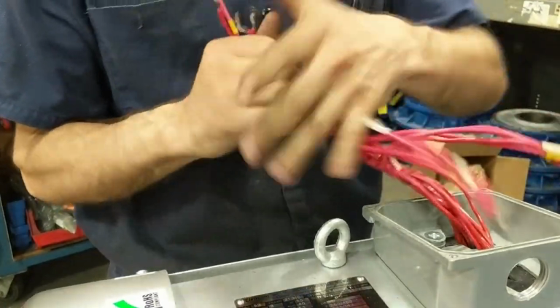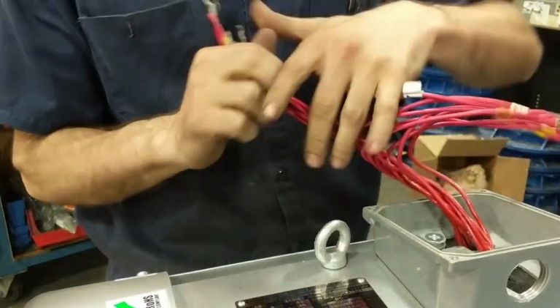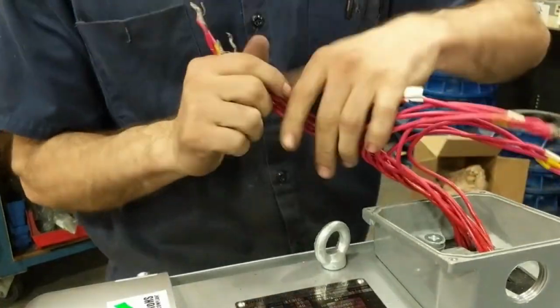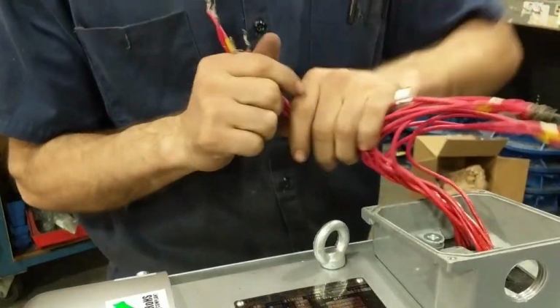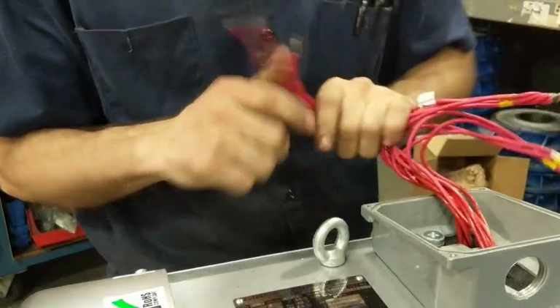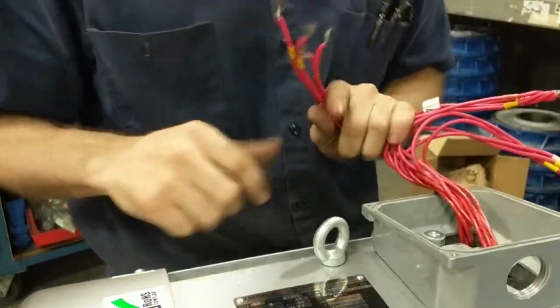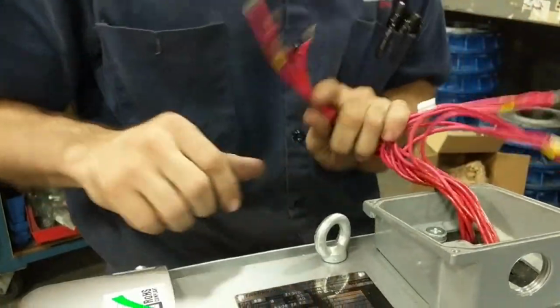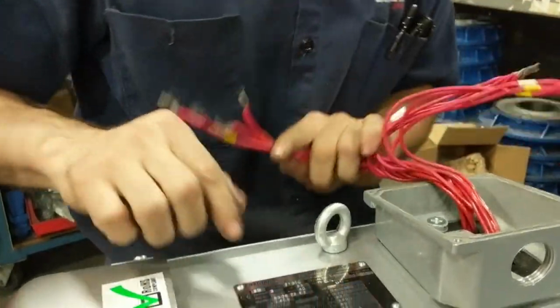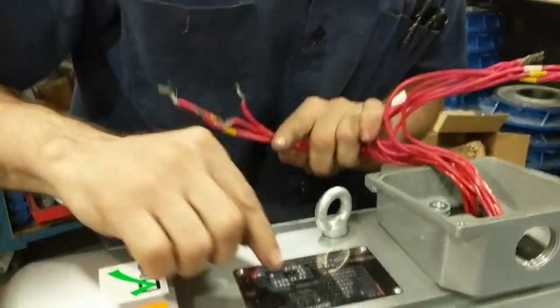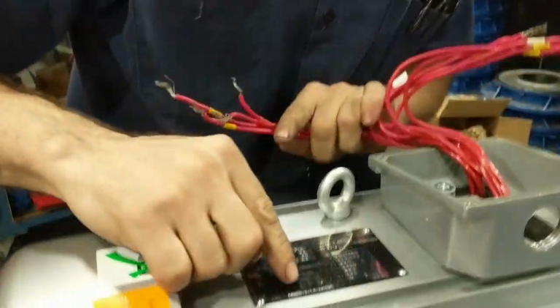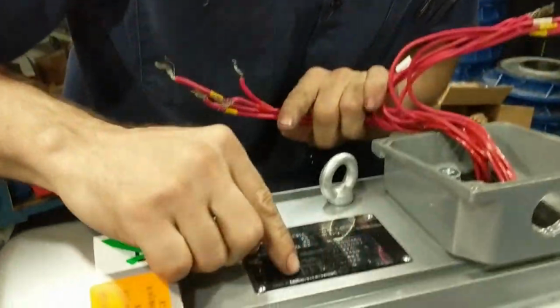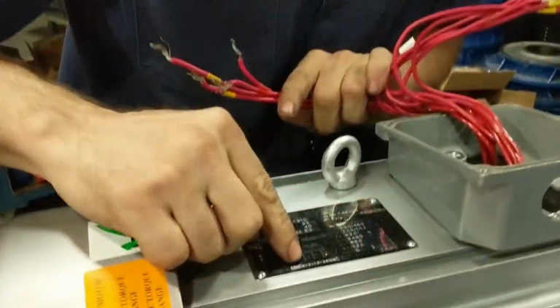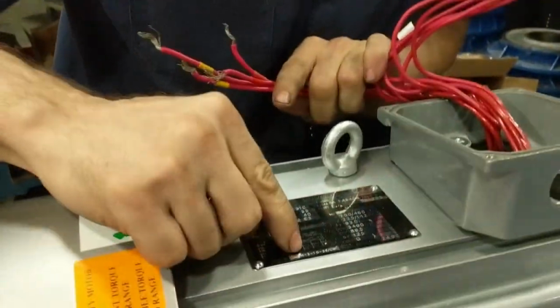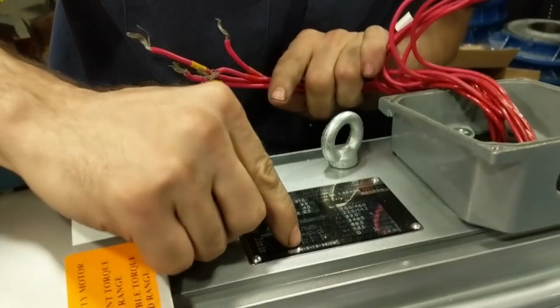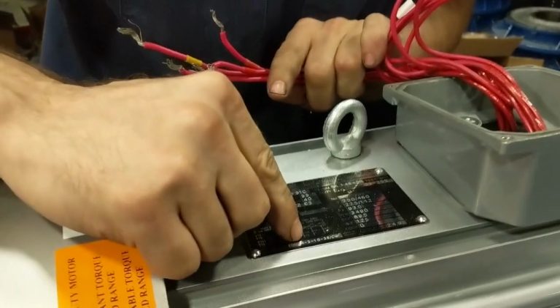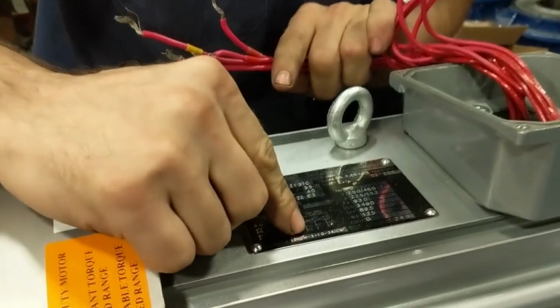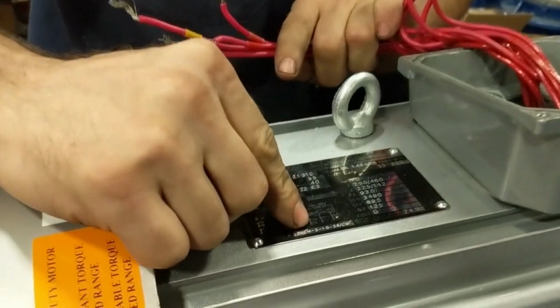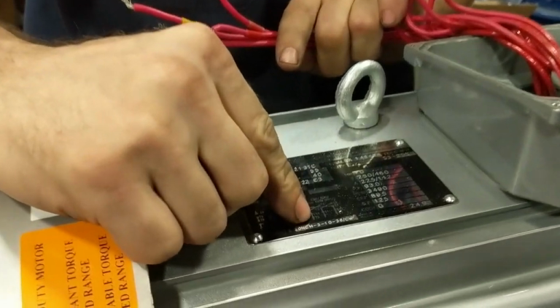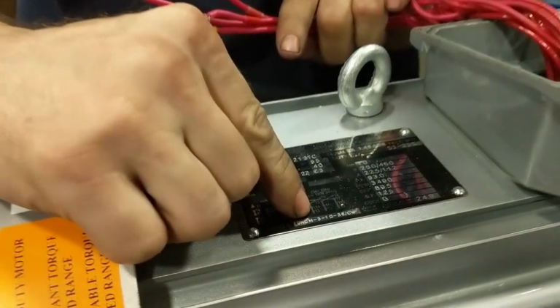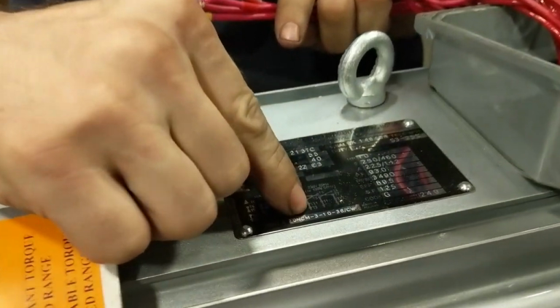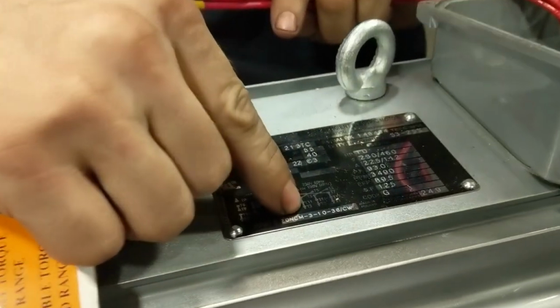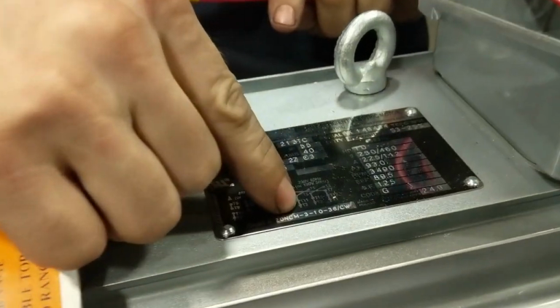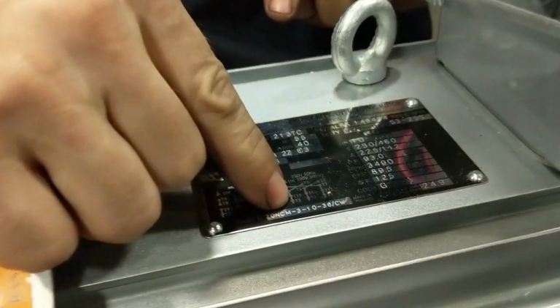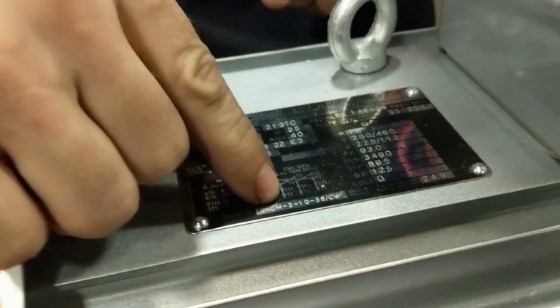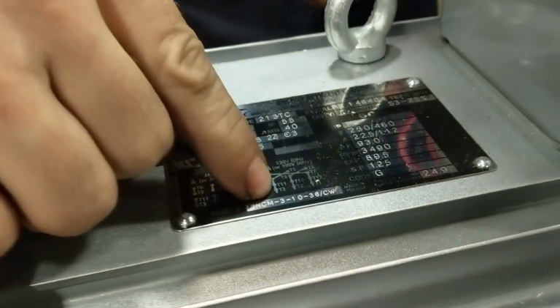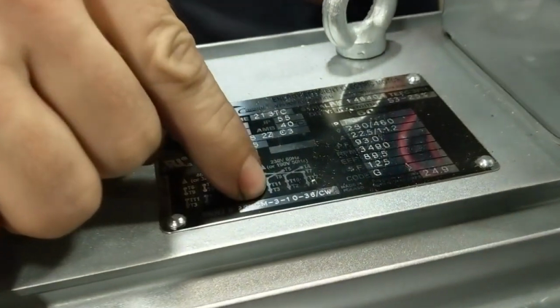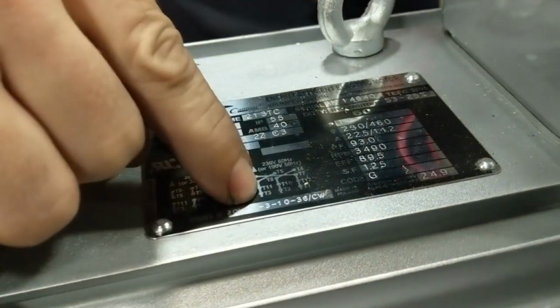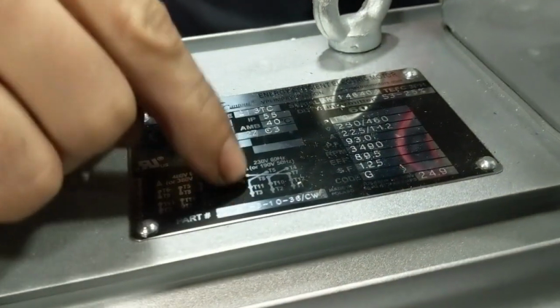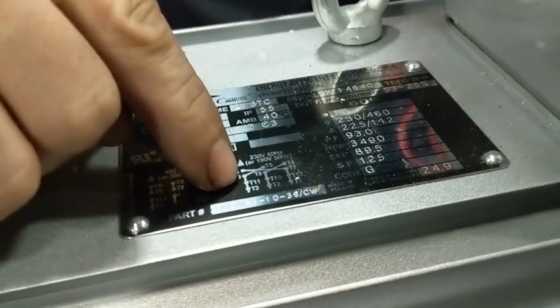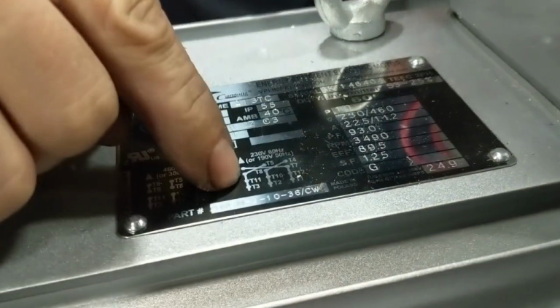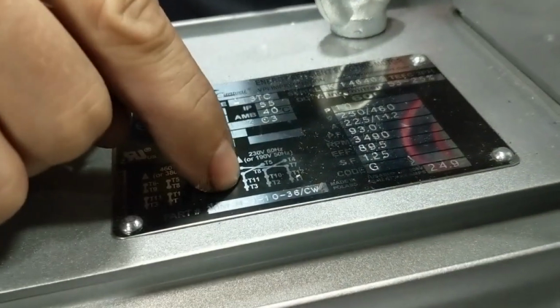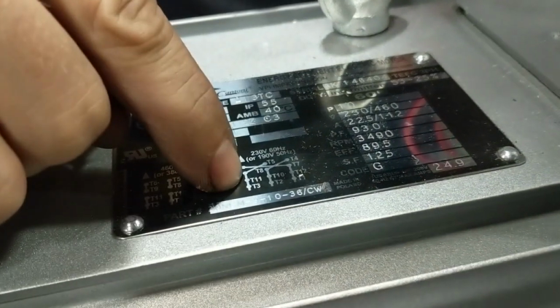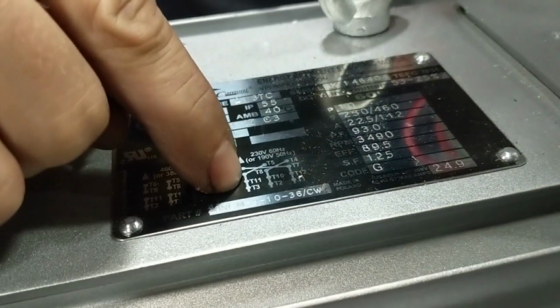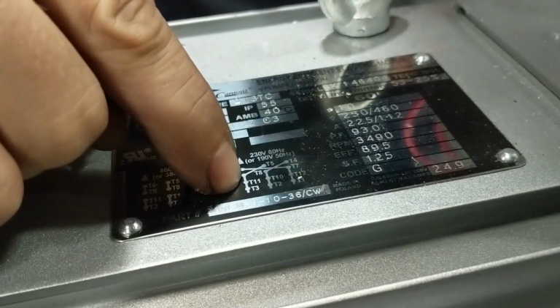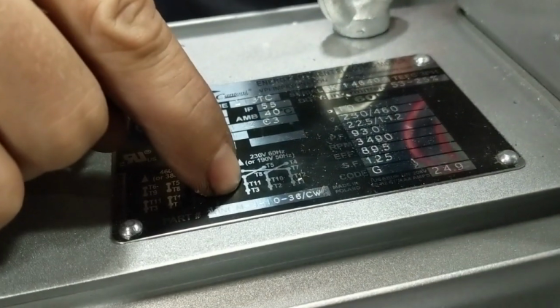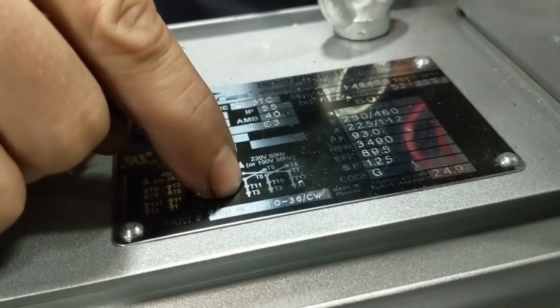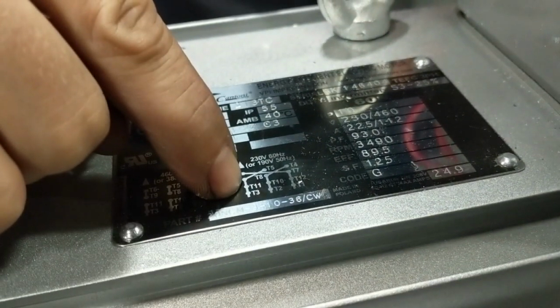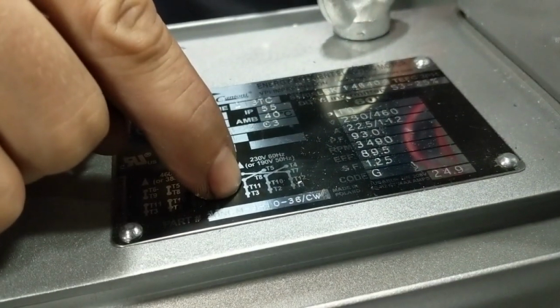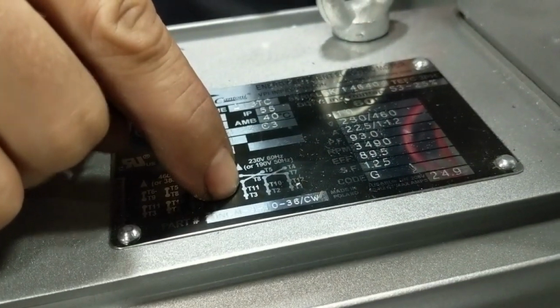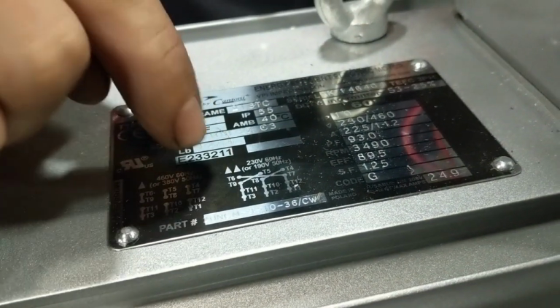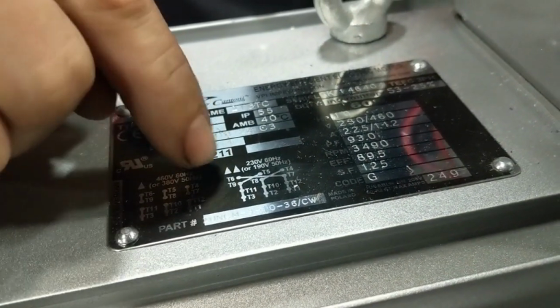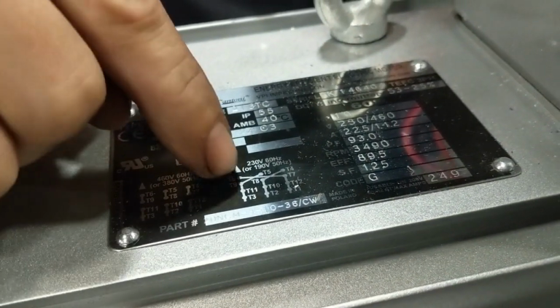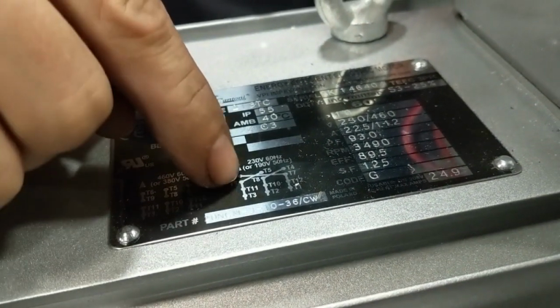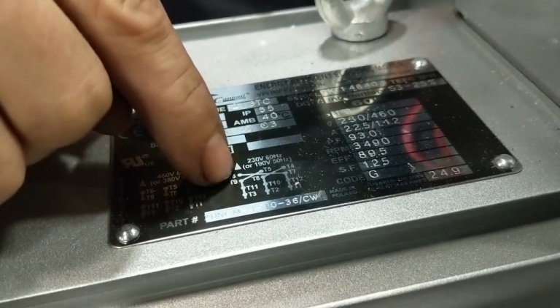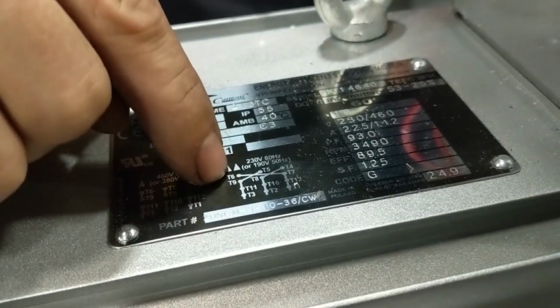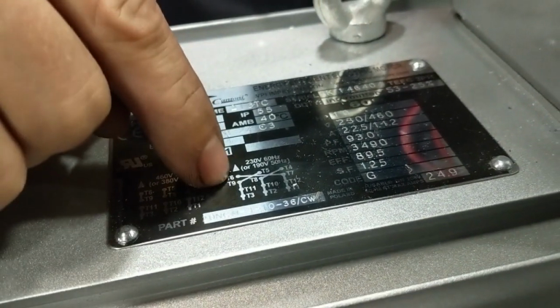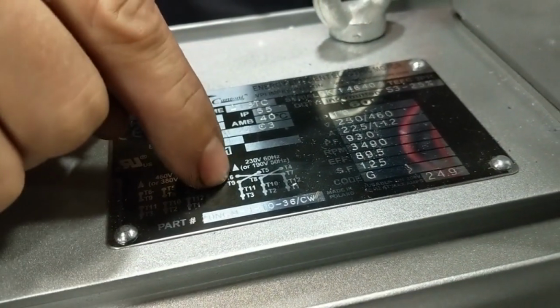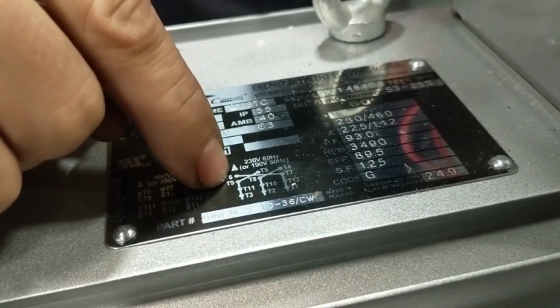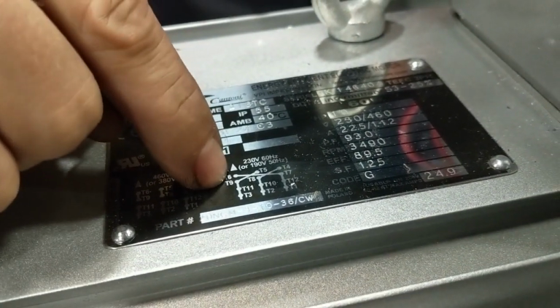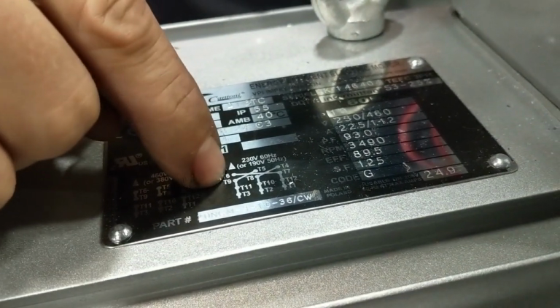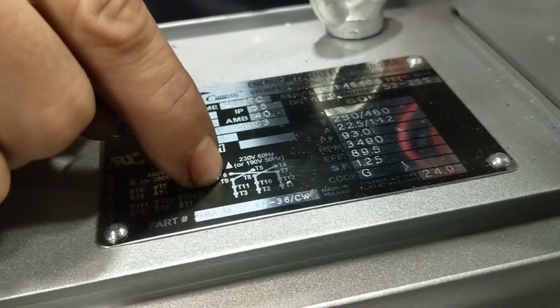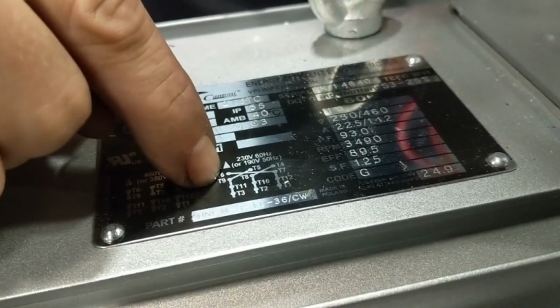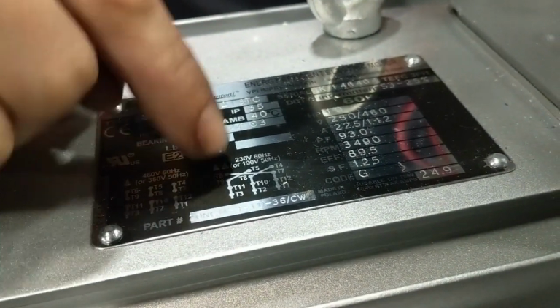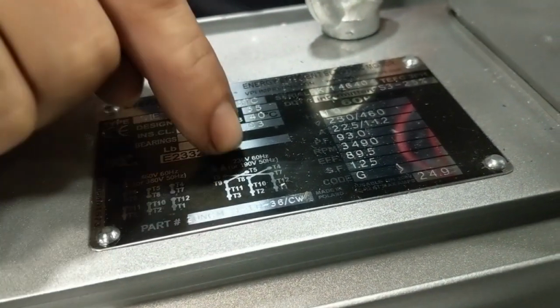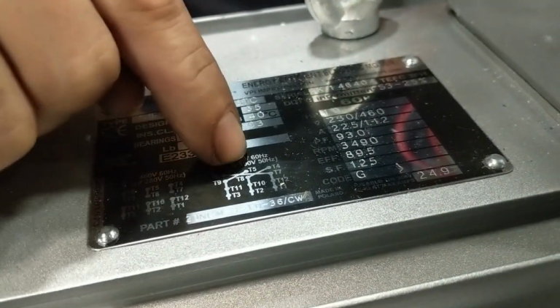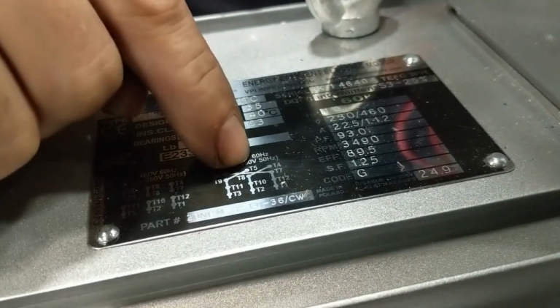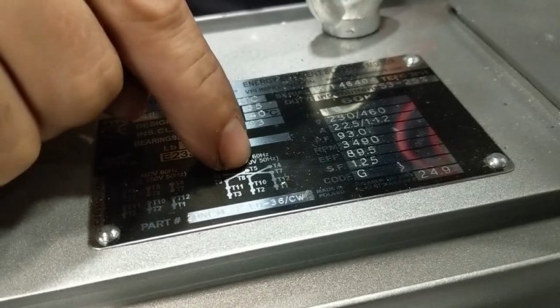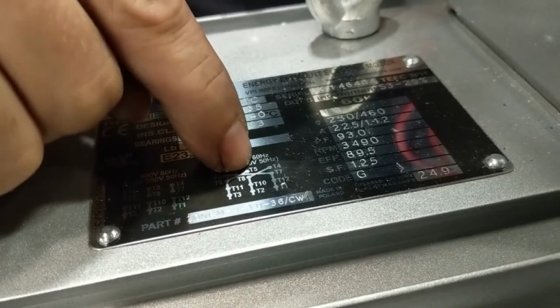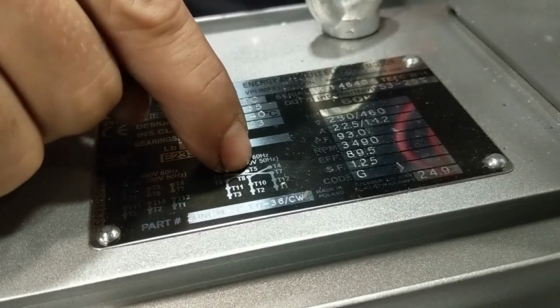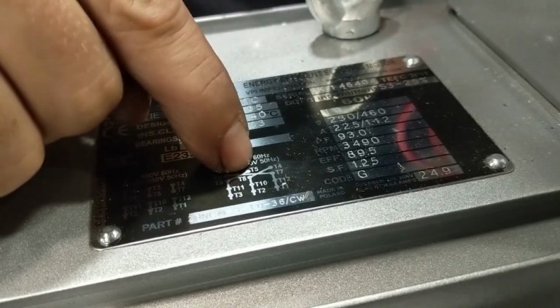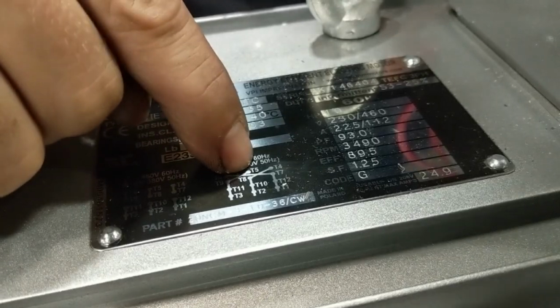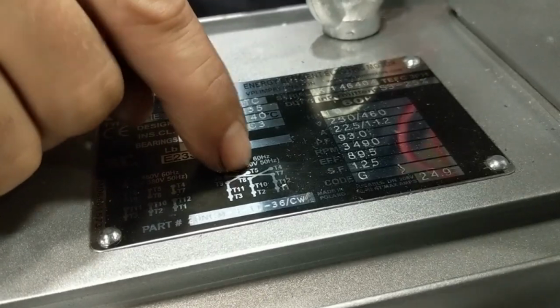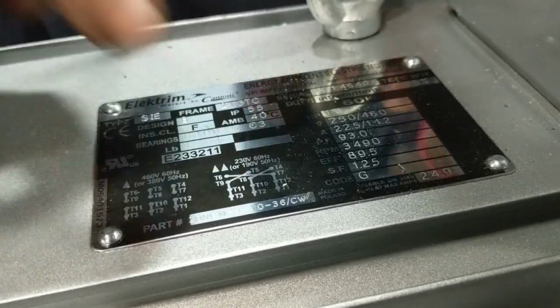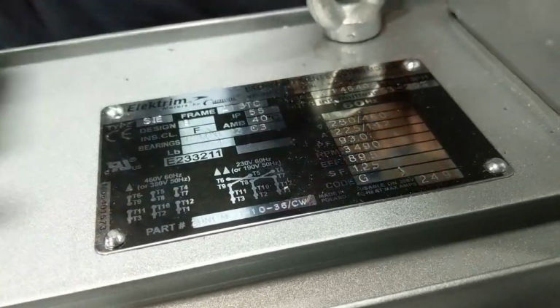And the last pairing is T3, T11, T9, and T5.